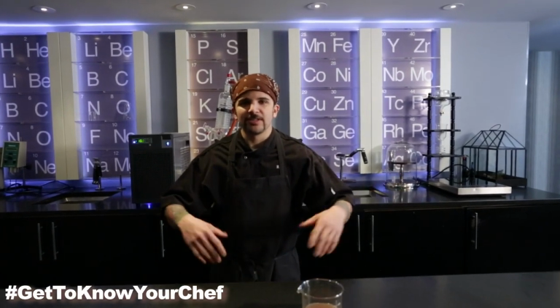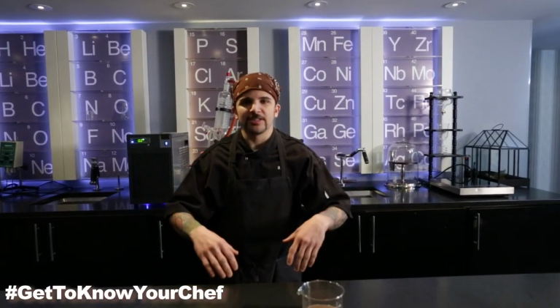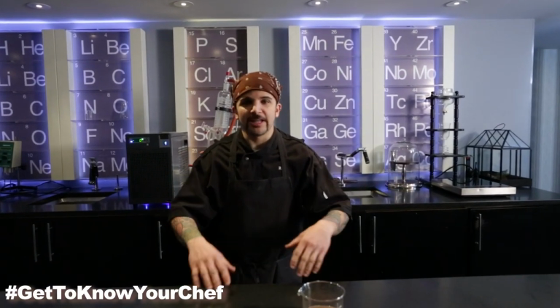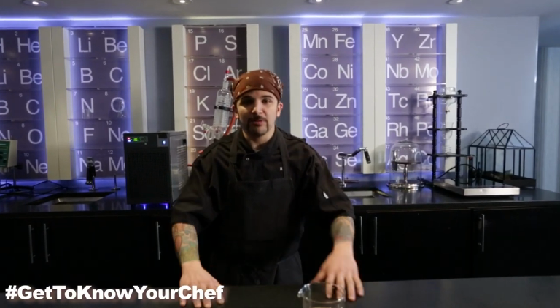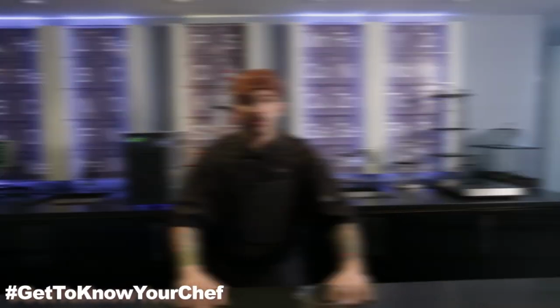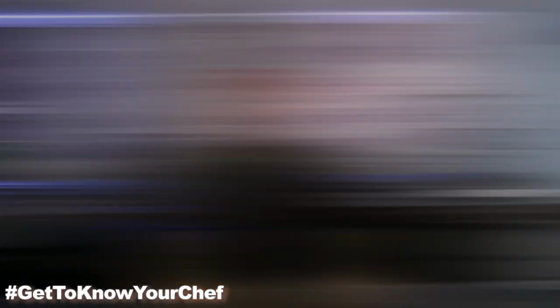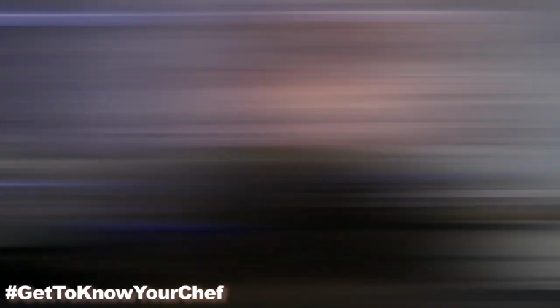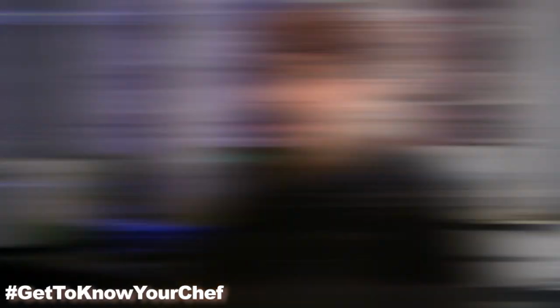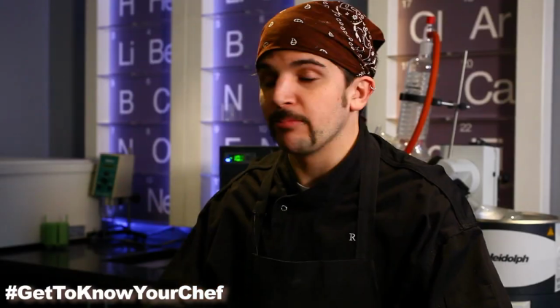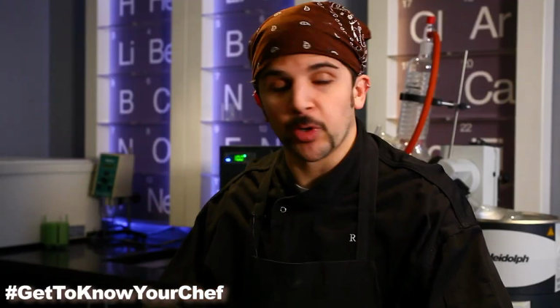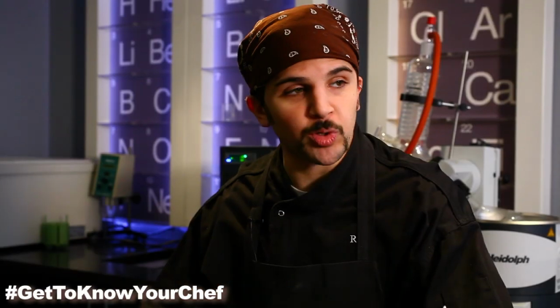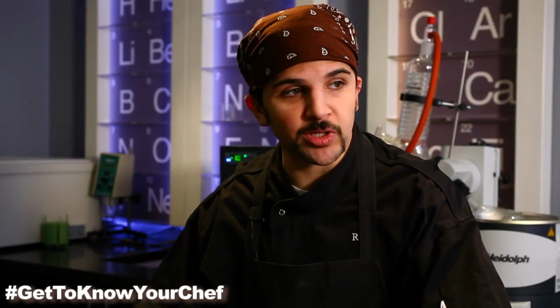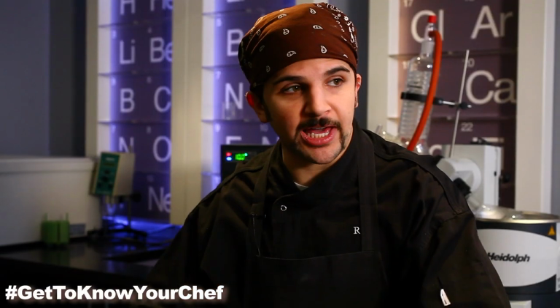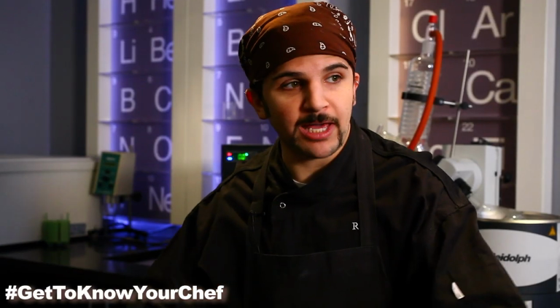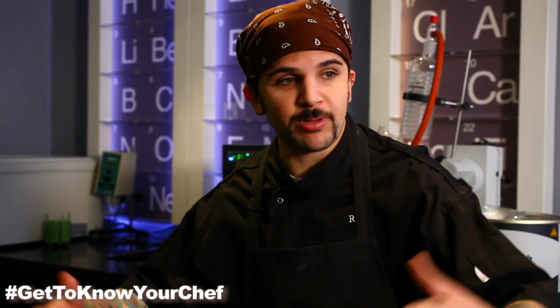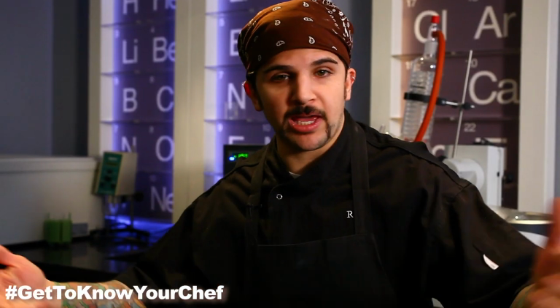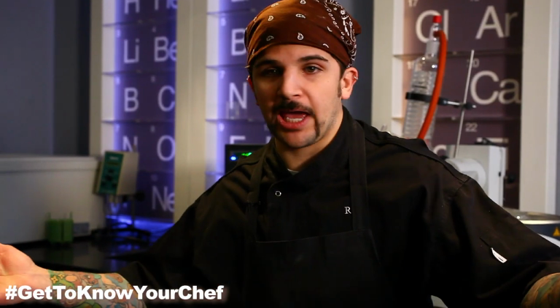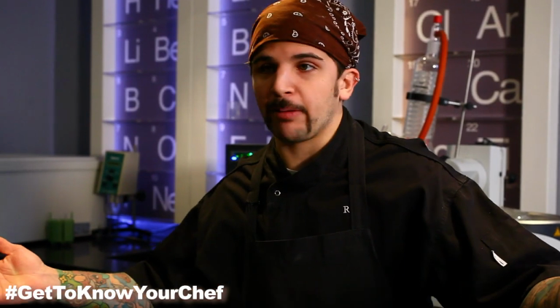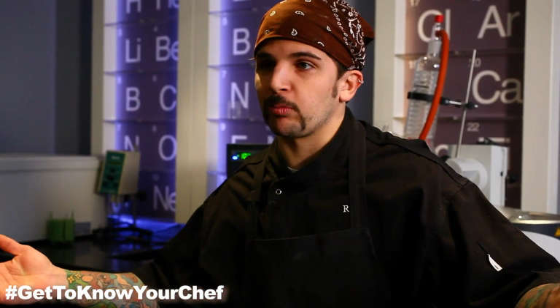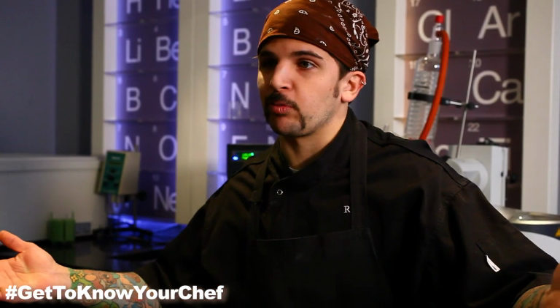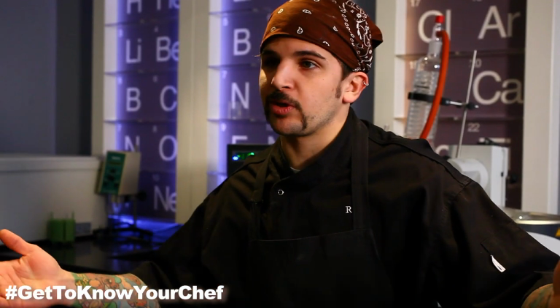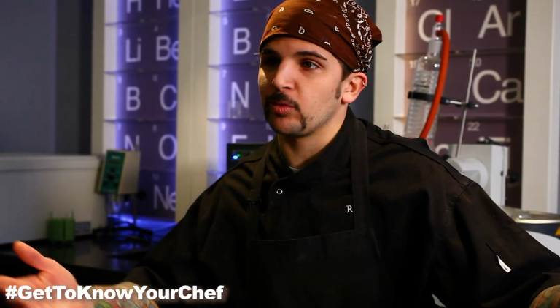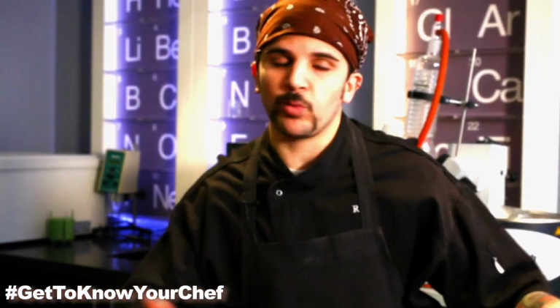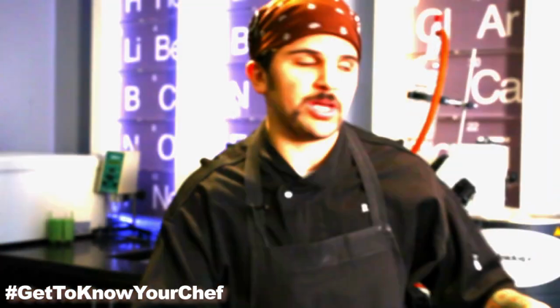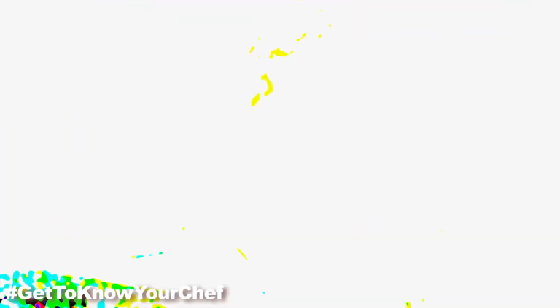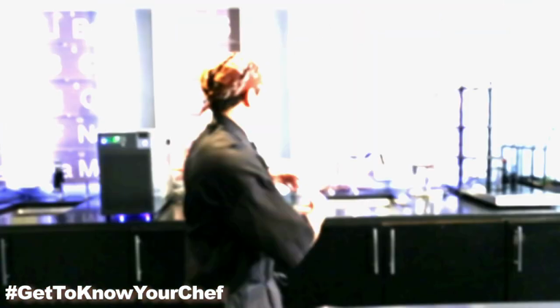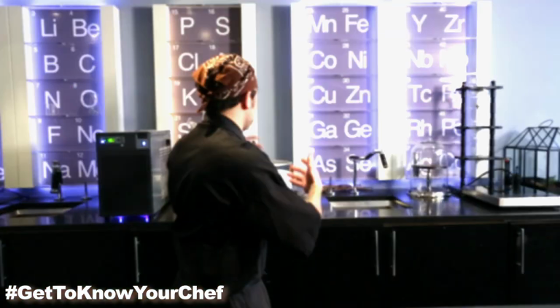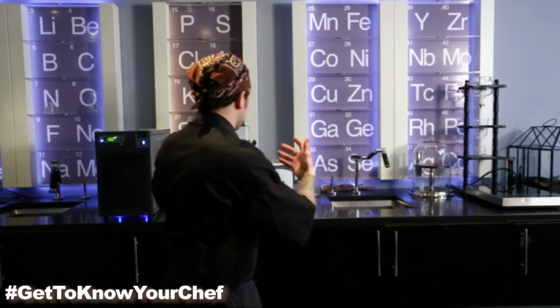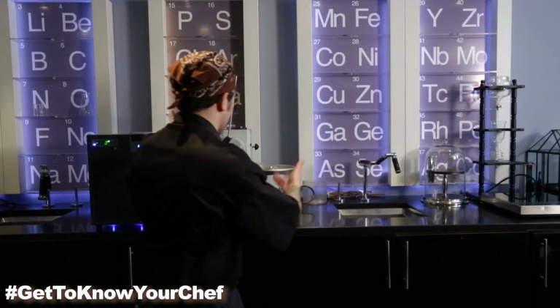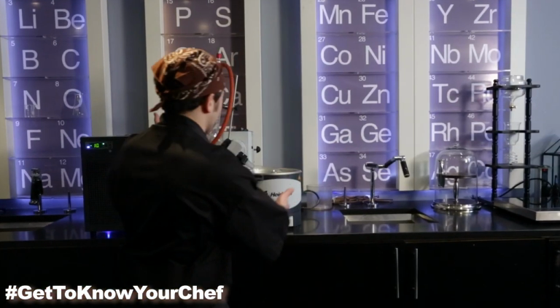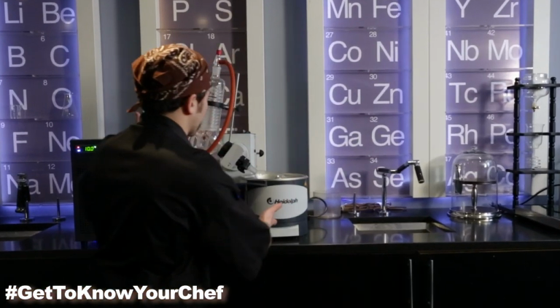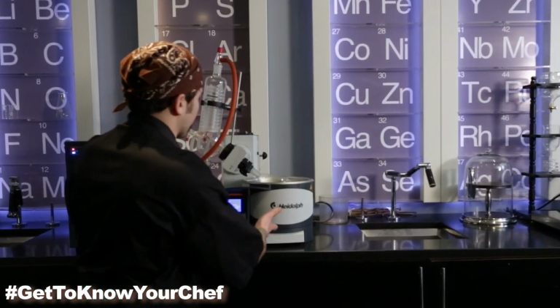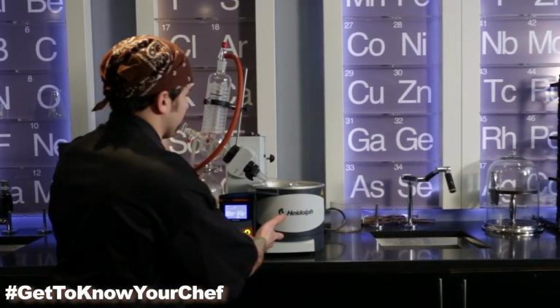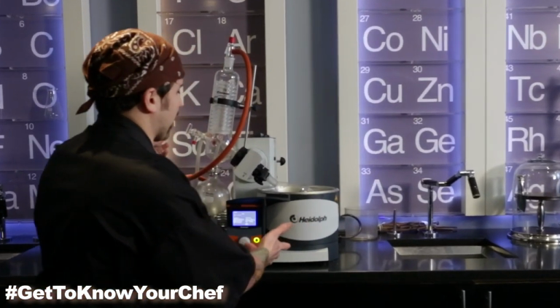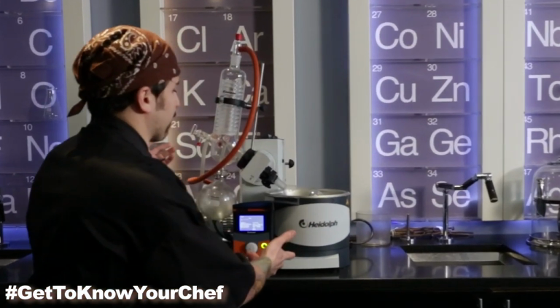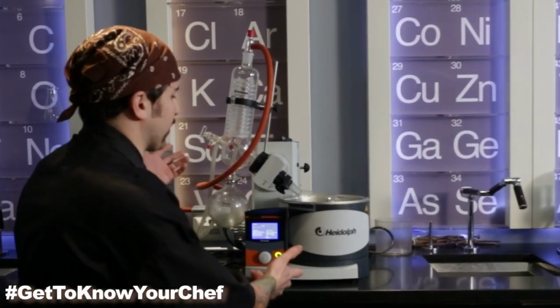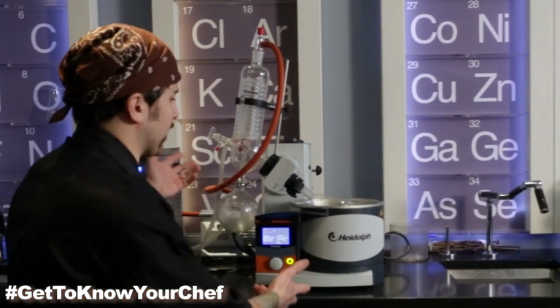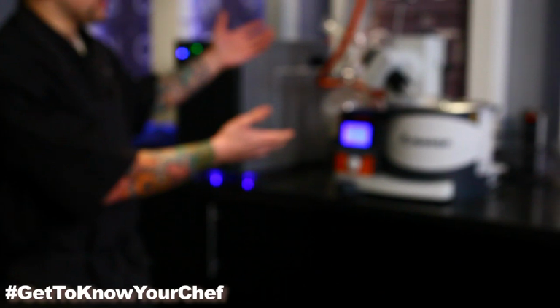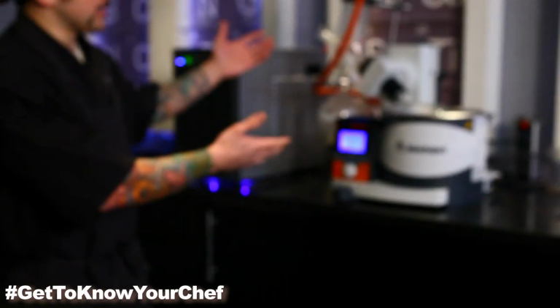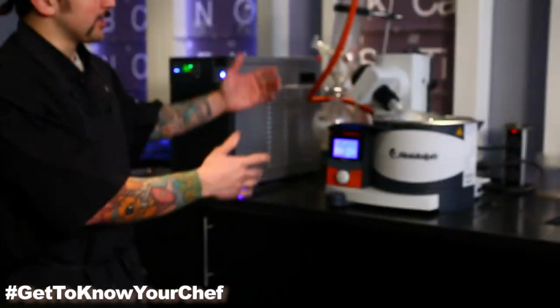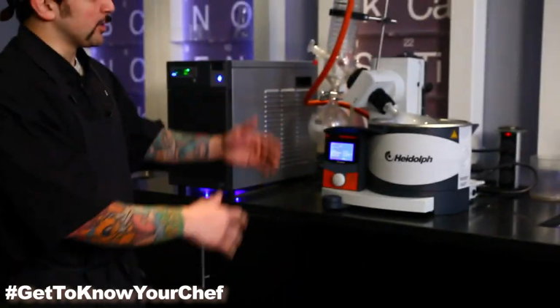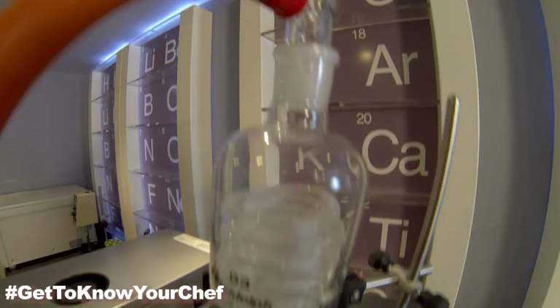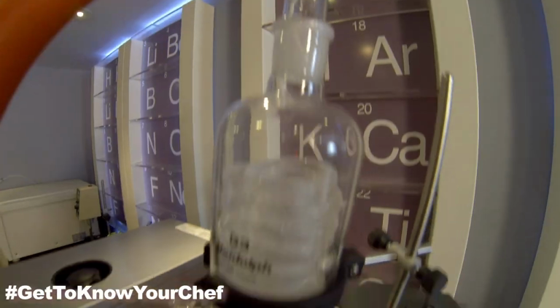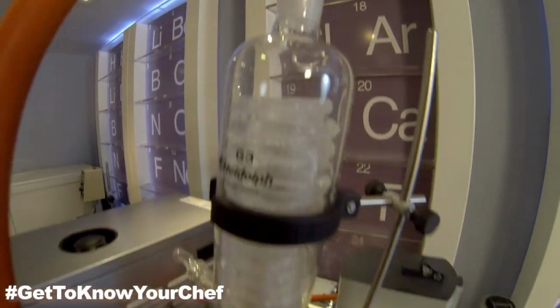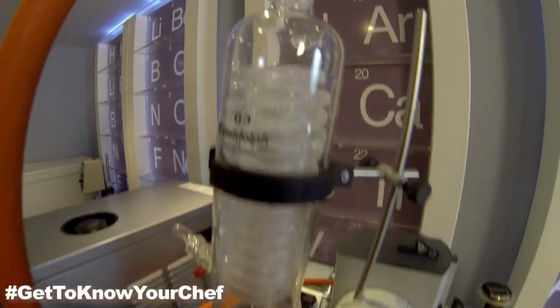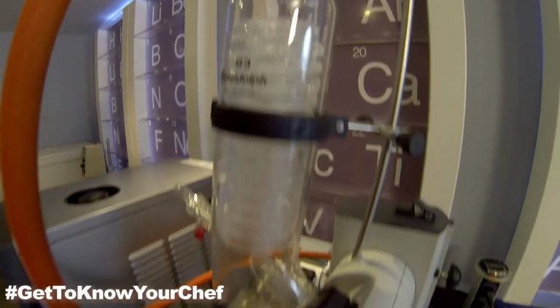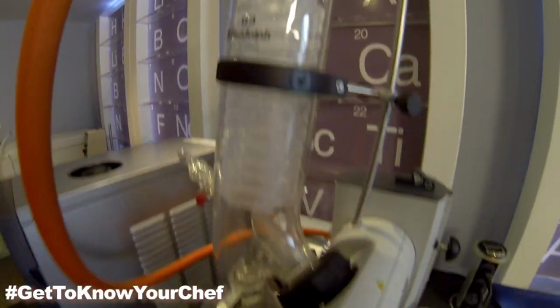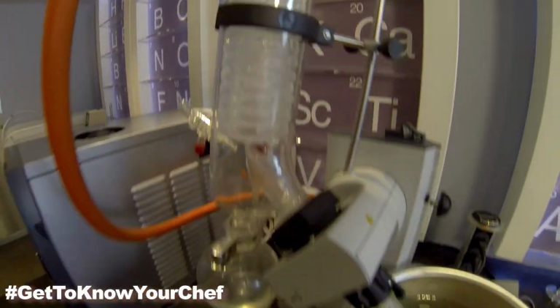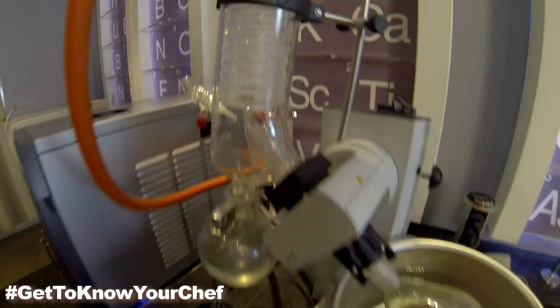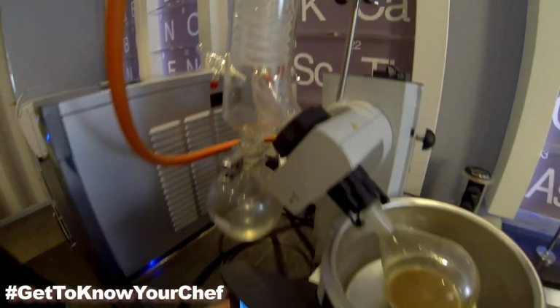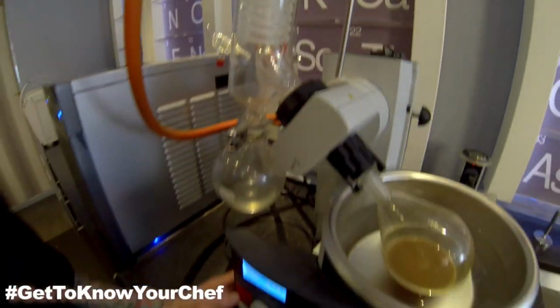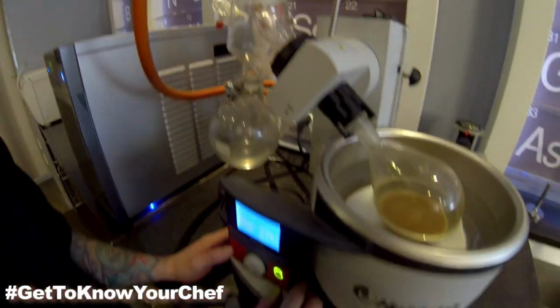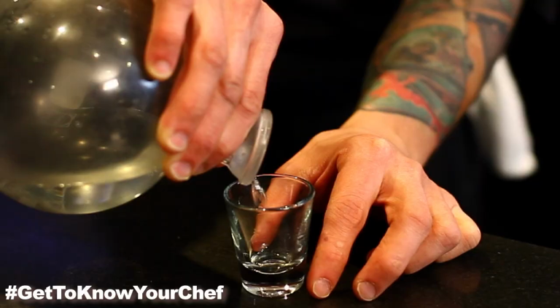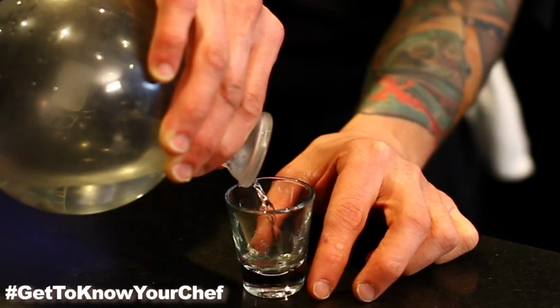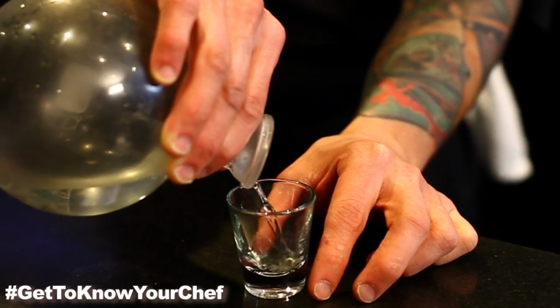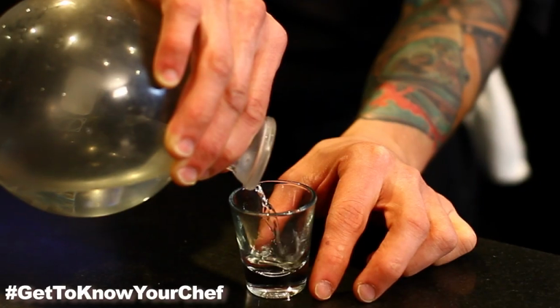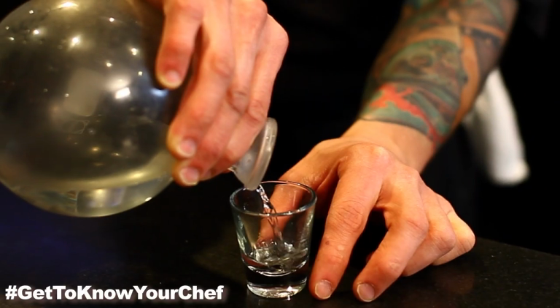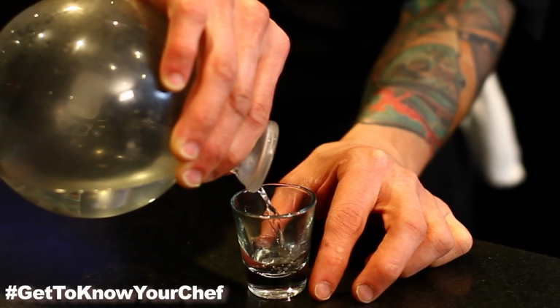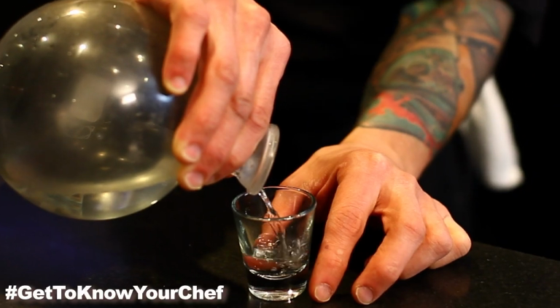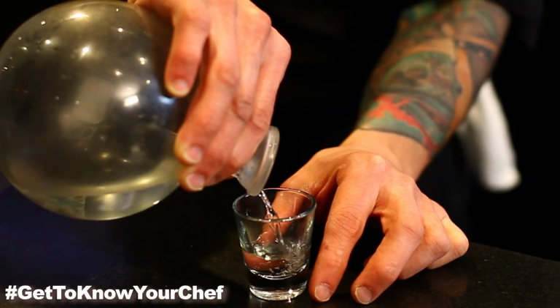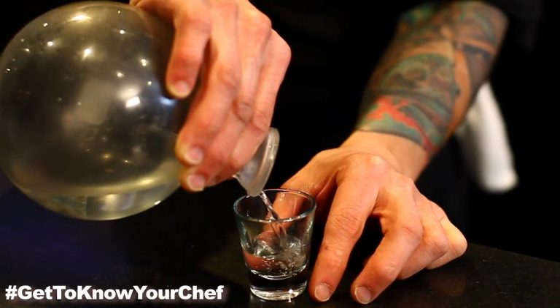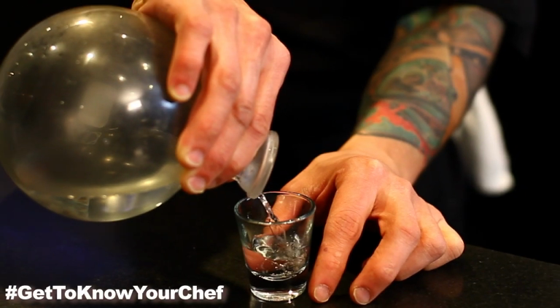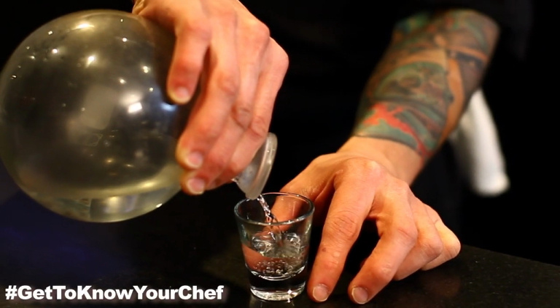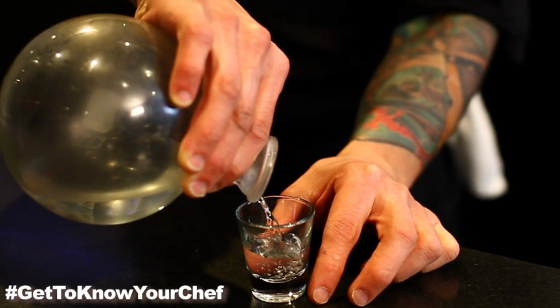Today we're in the Modo lab and we're working with the Roto Evaporator. We're going to create a clear onion soup today.